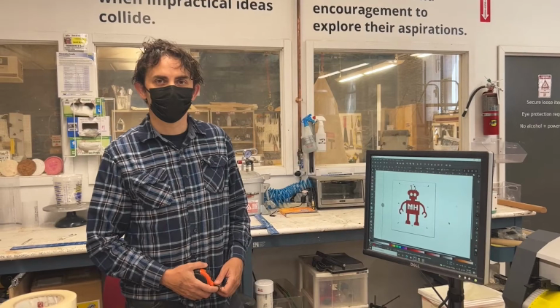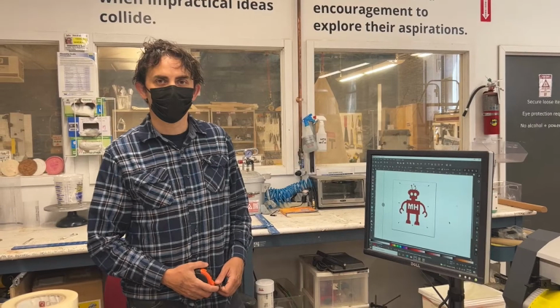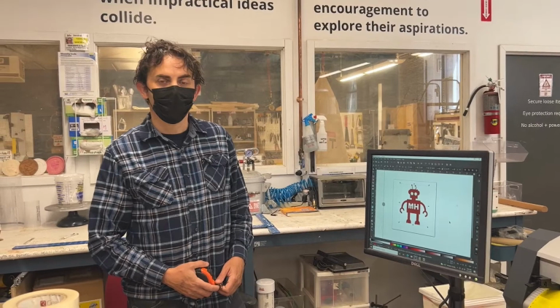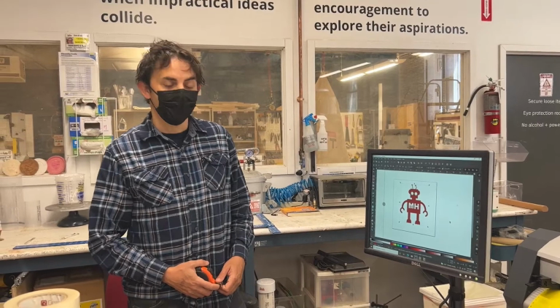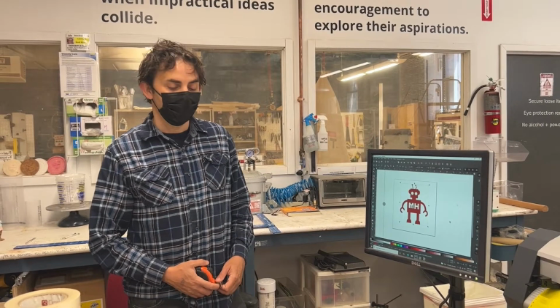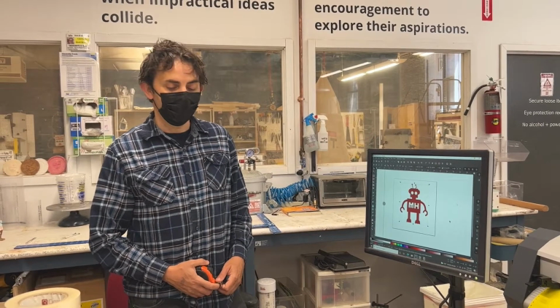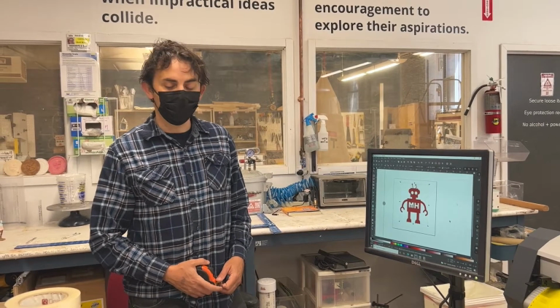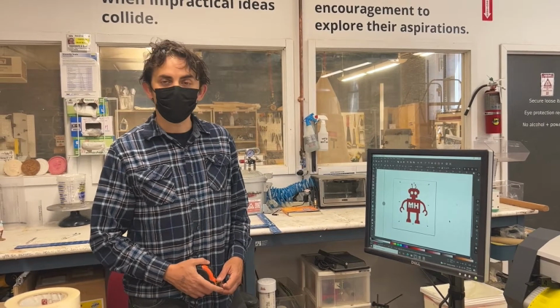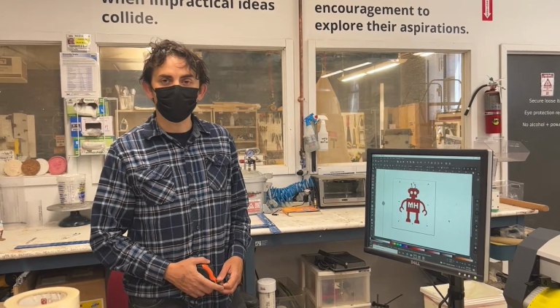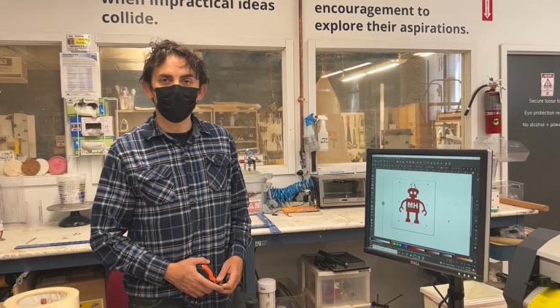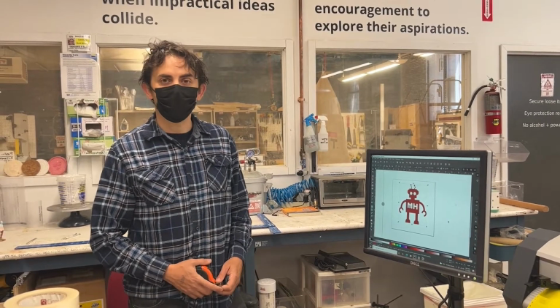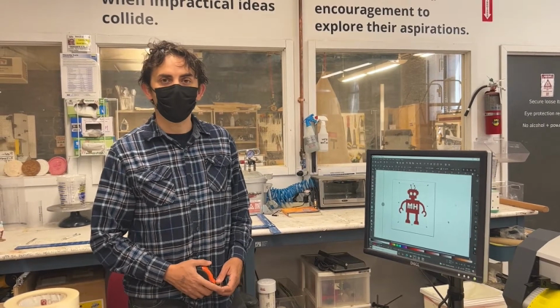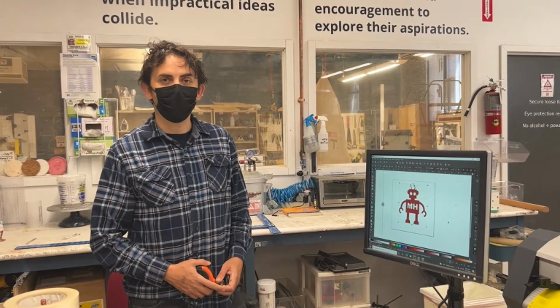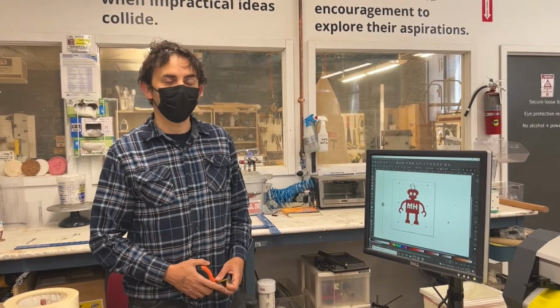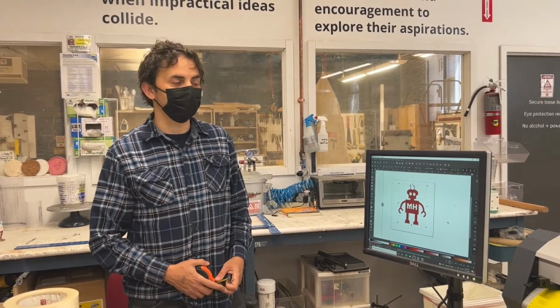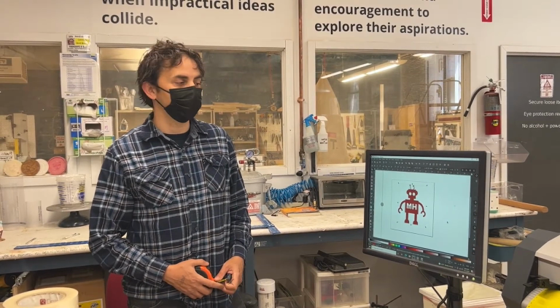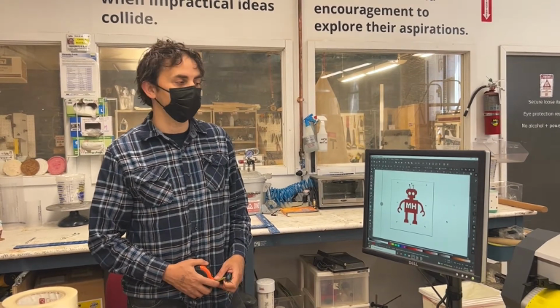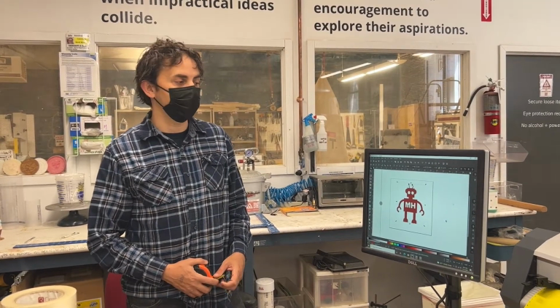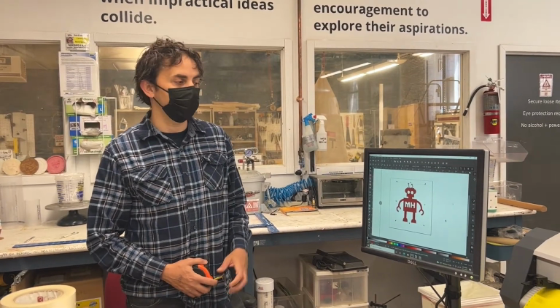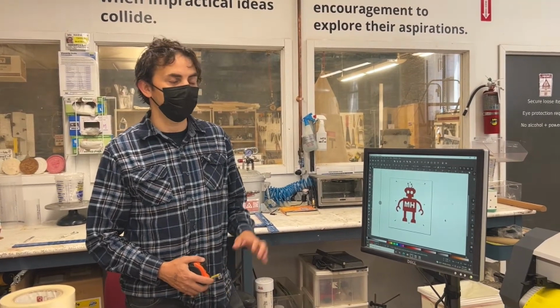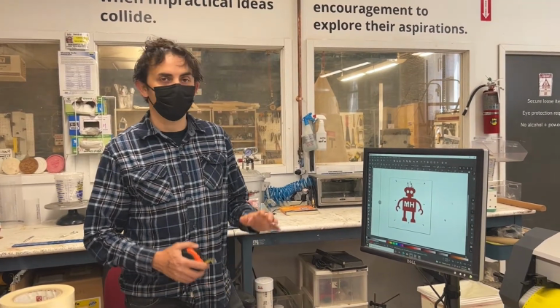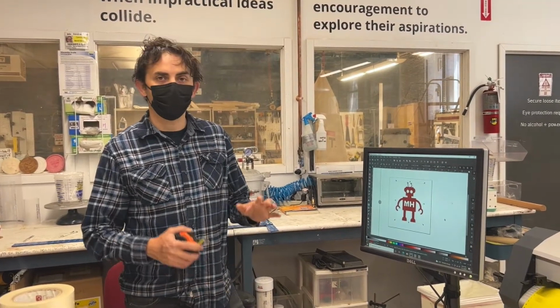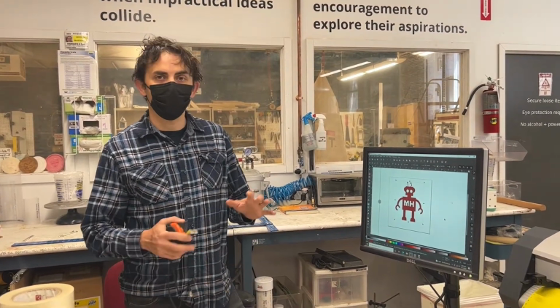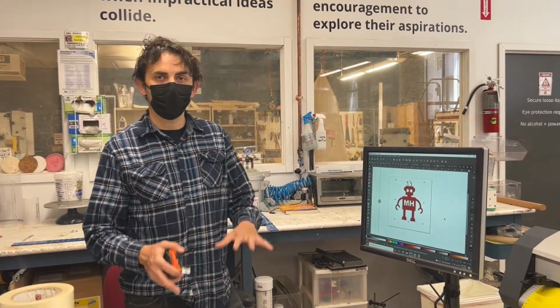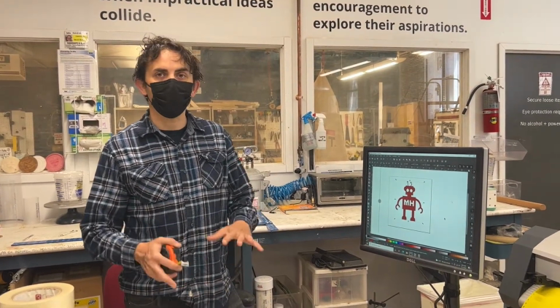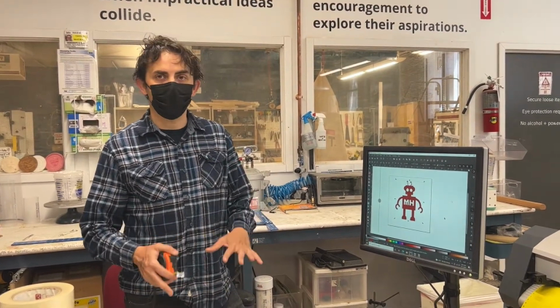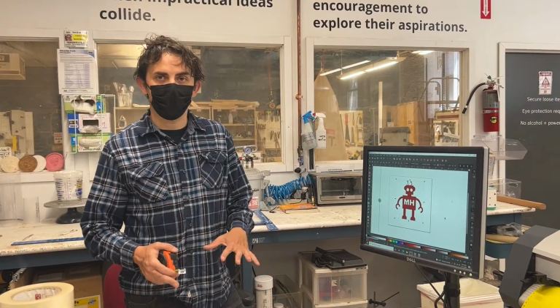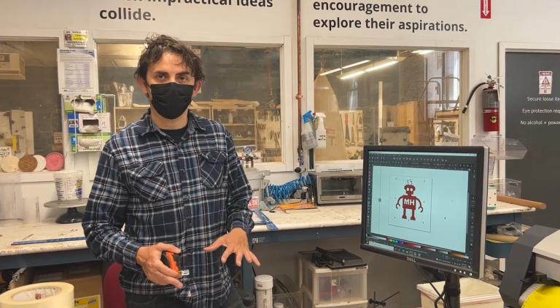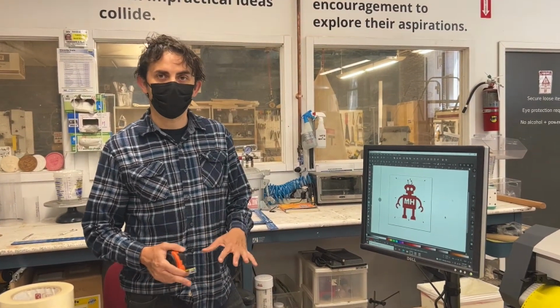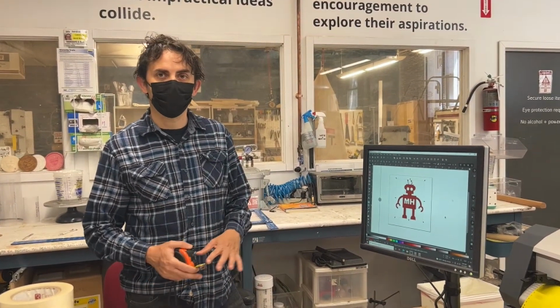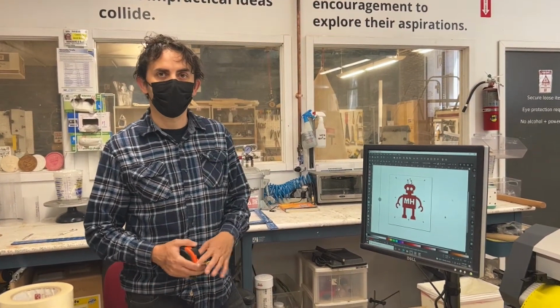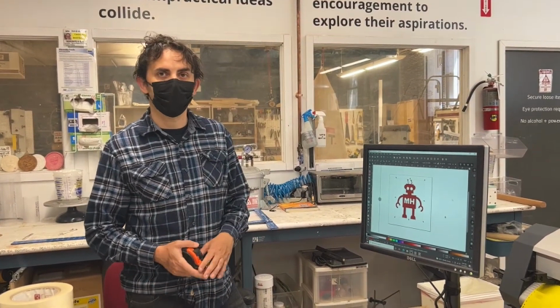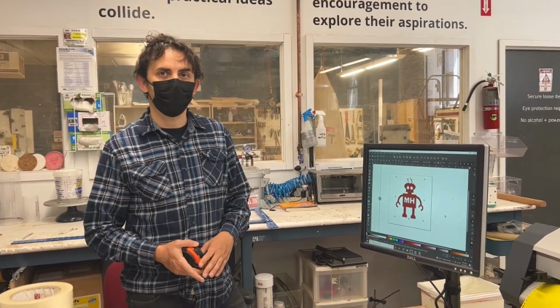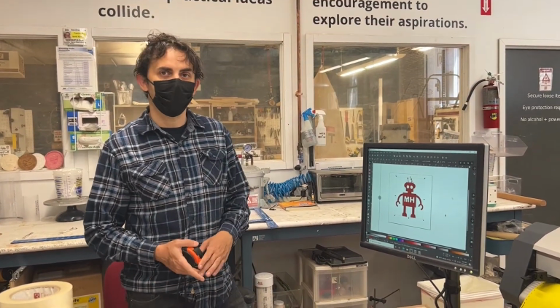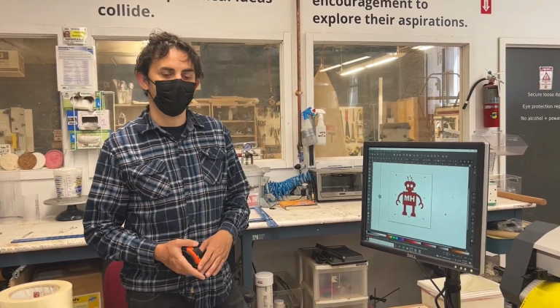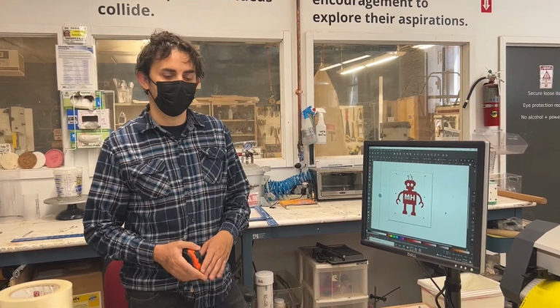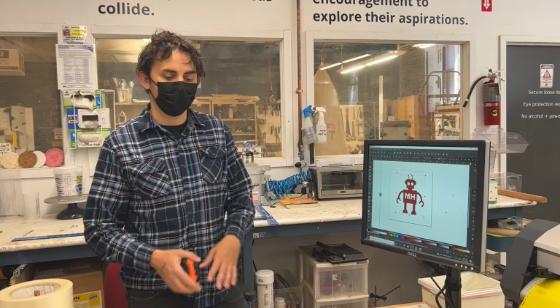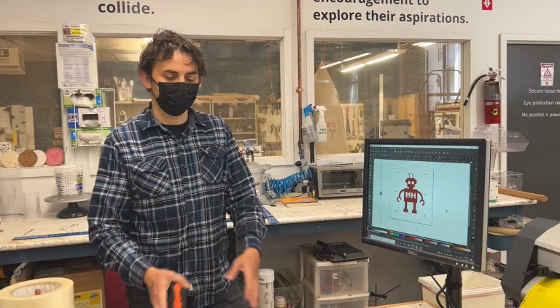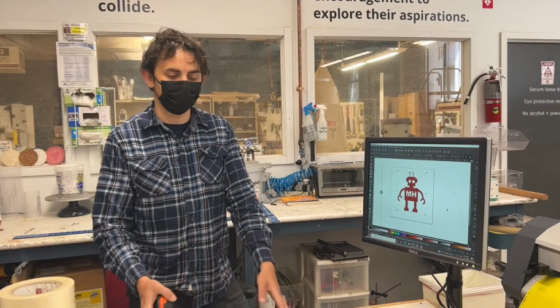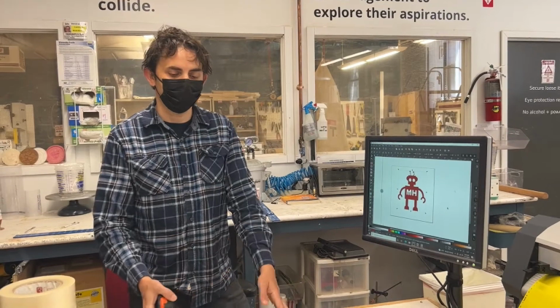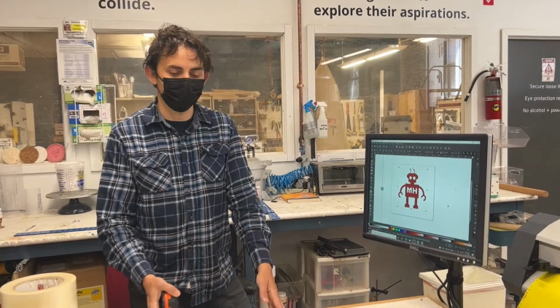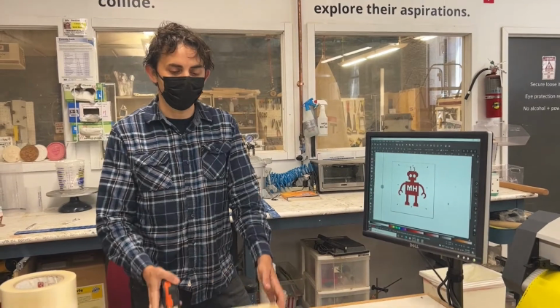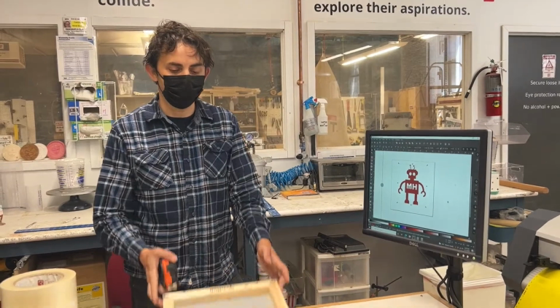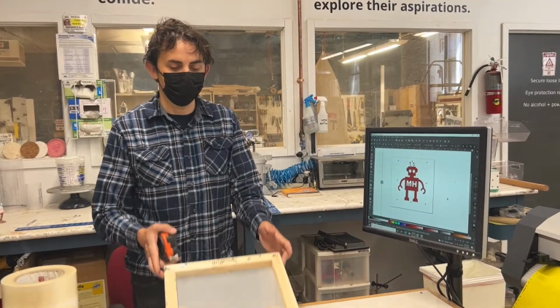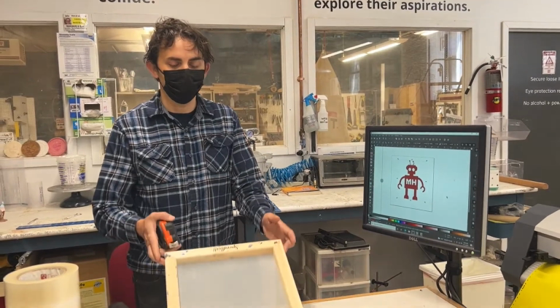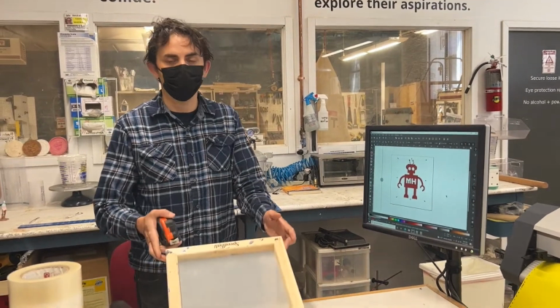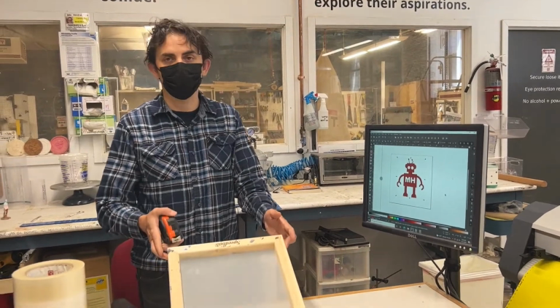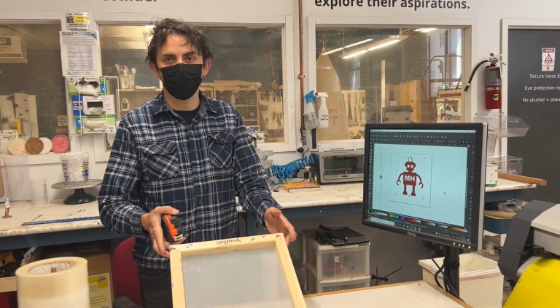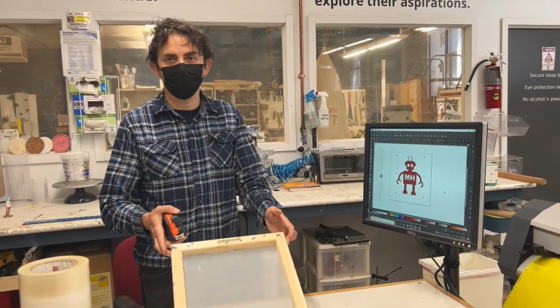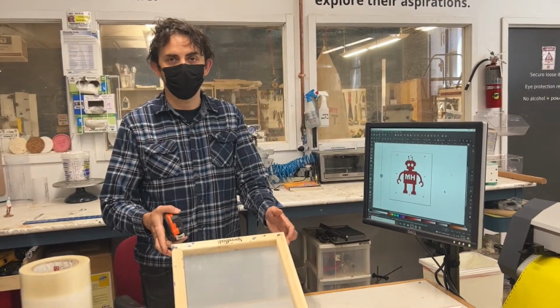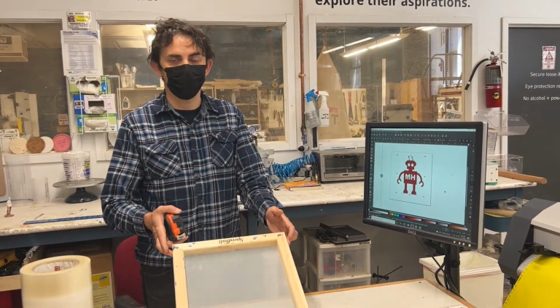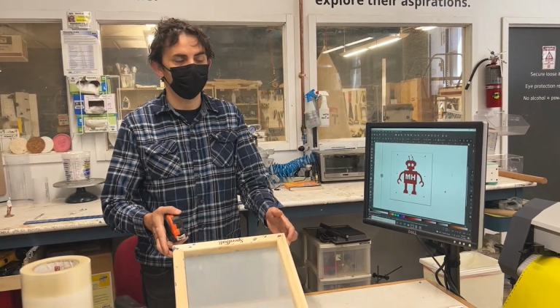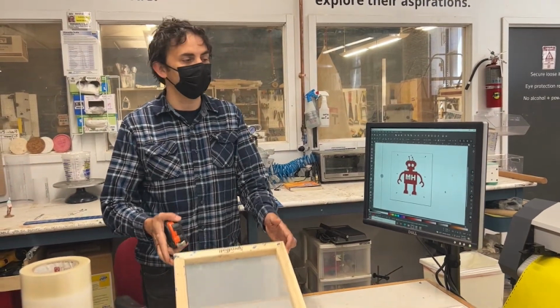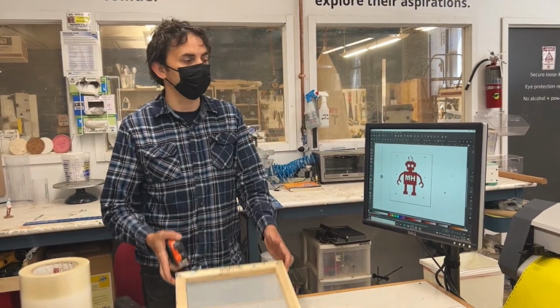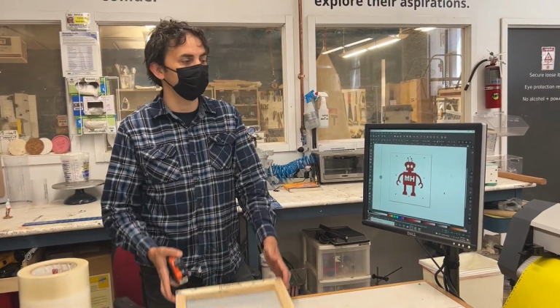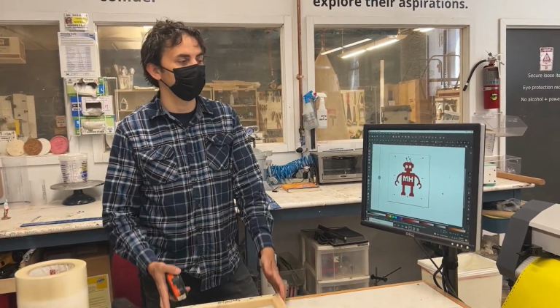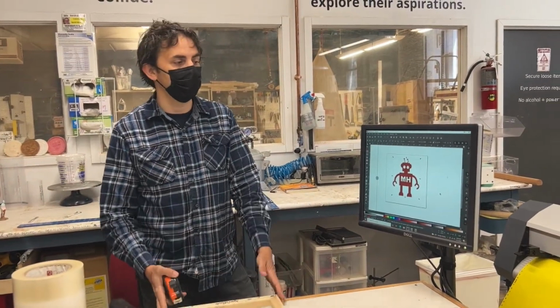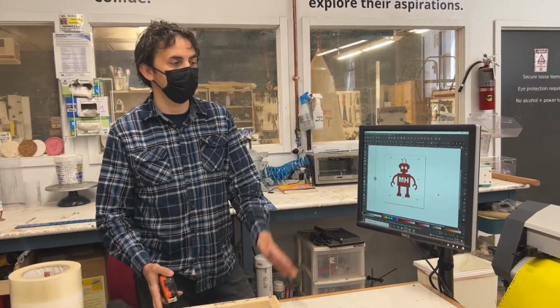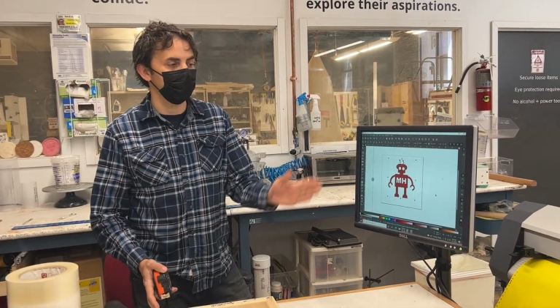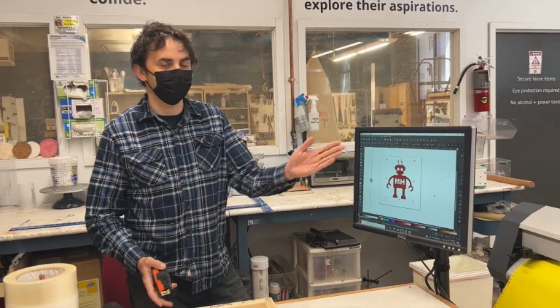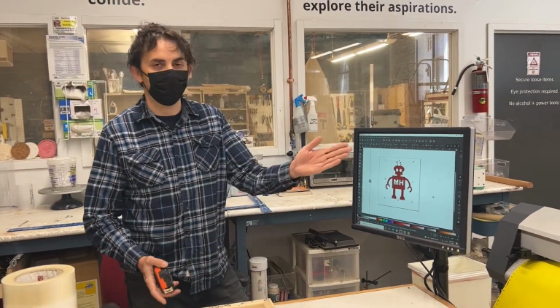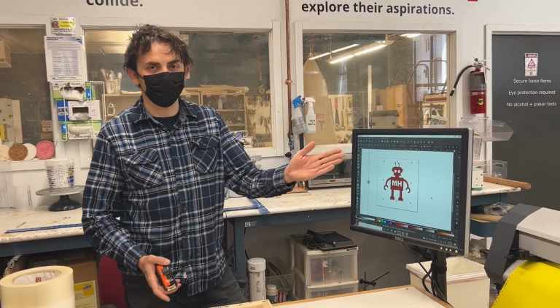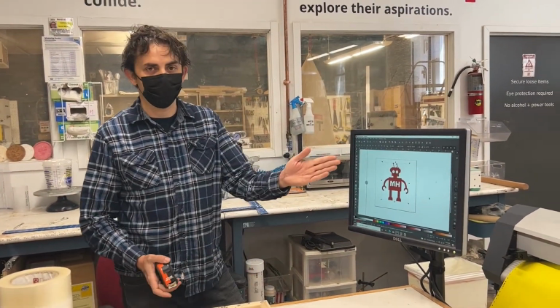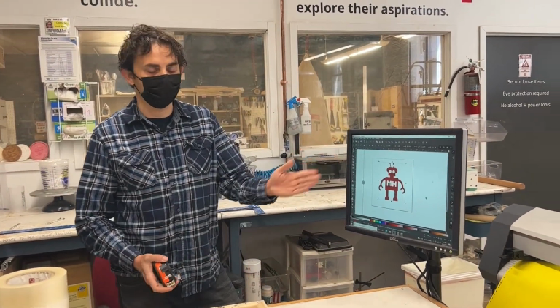I'm going to talk about how to do a quick way to make a screen for screen printing using a vinyl cutter.